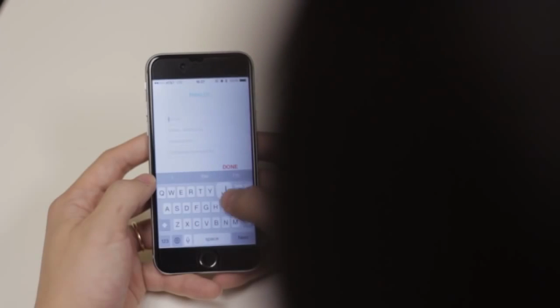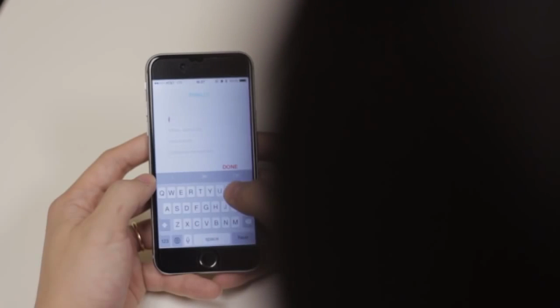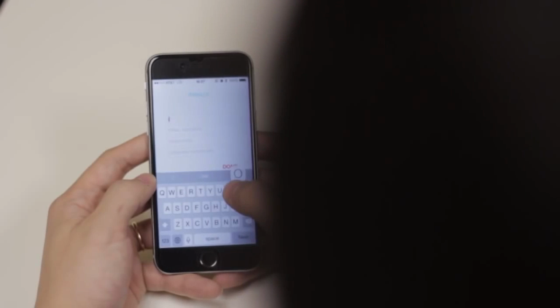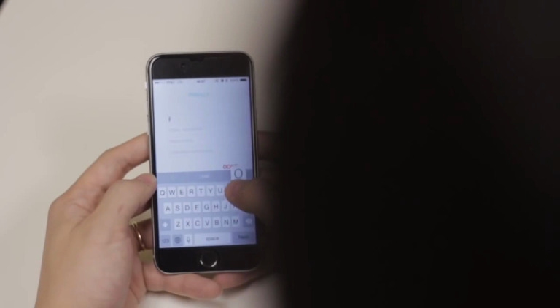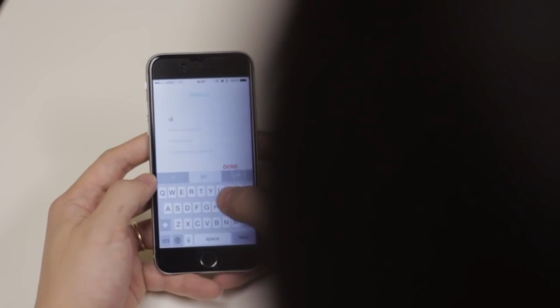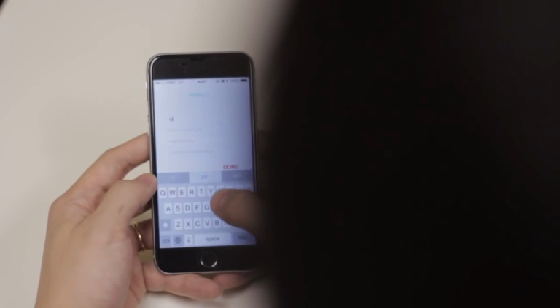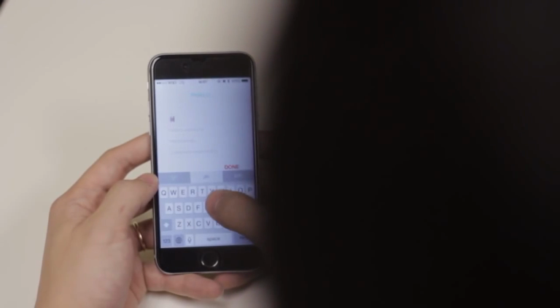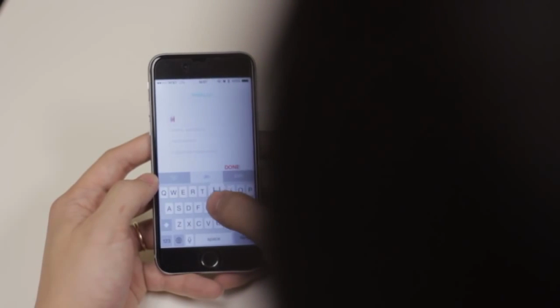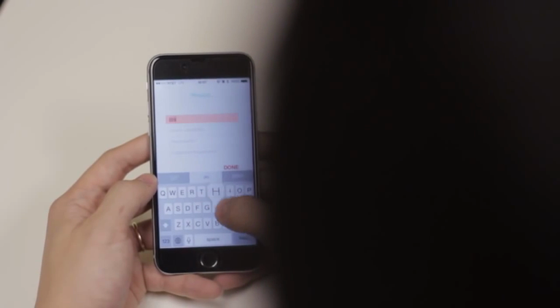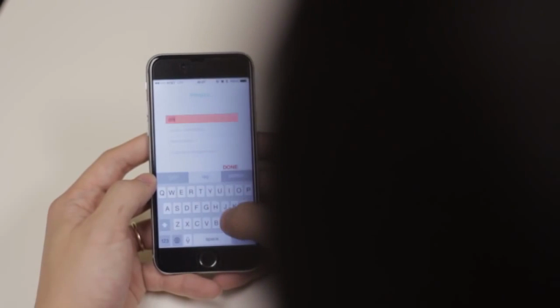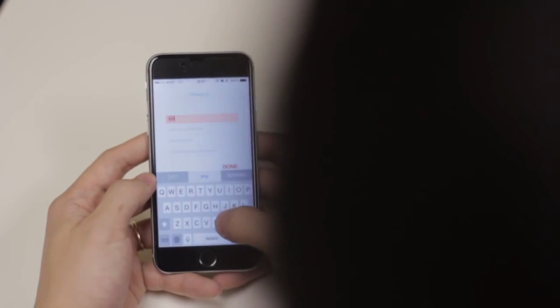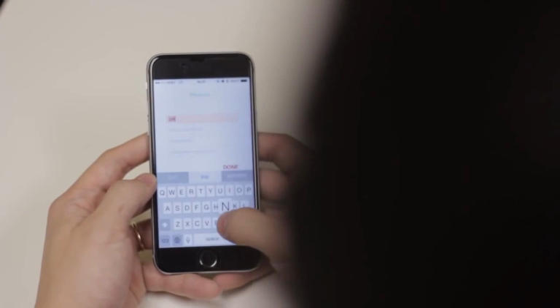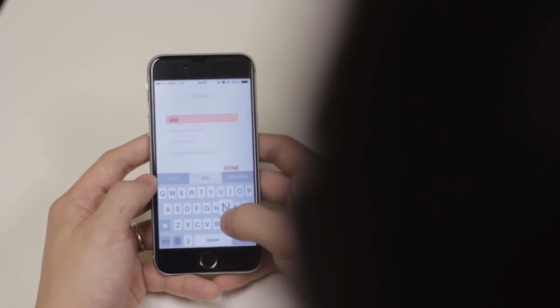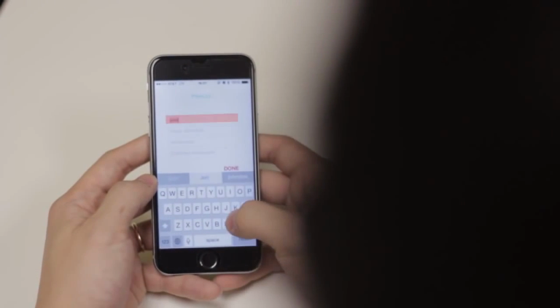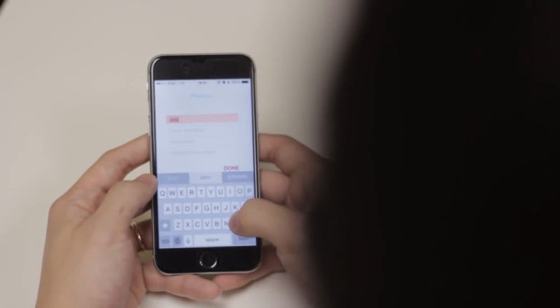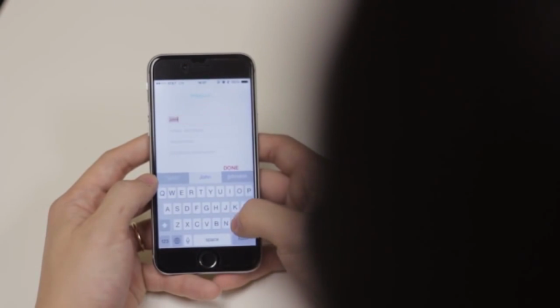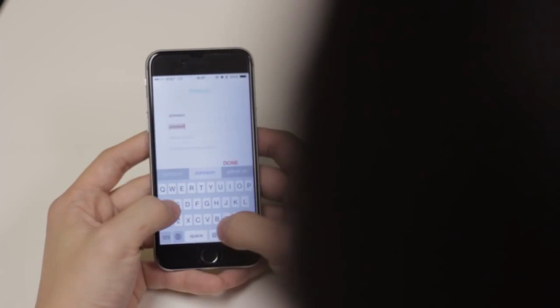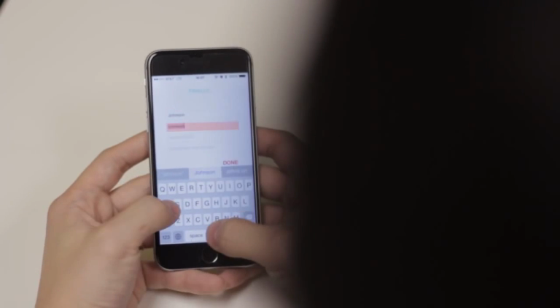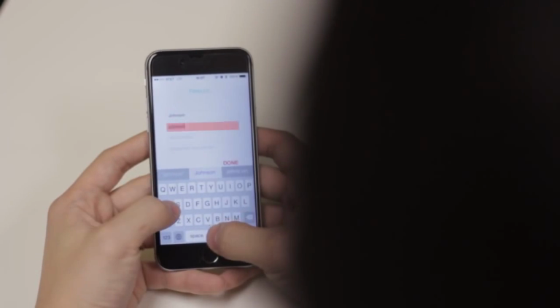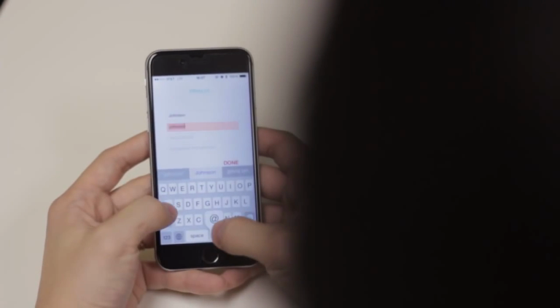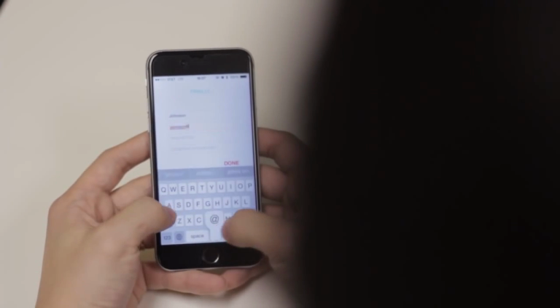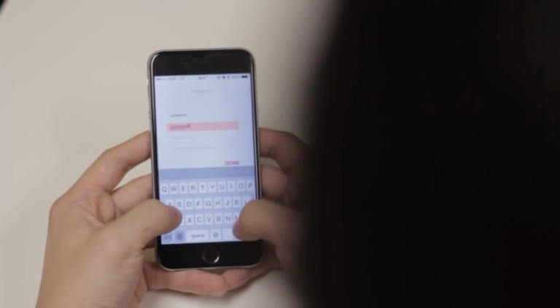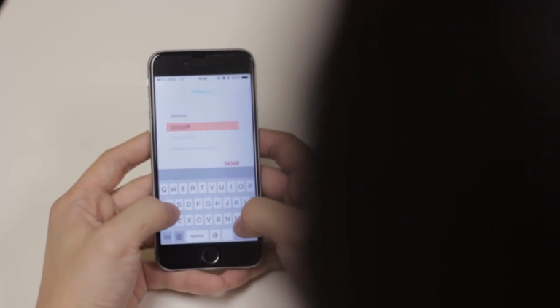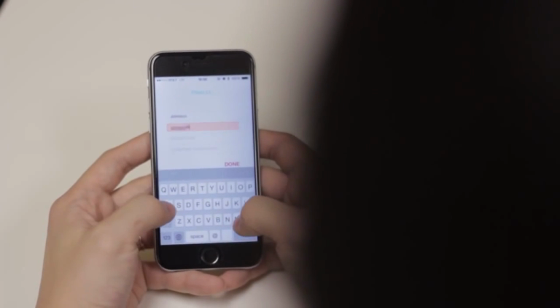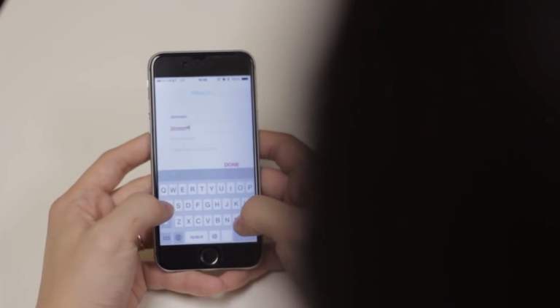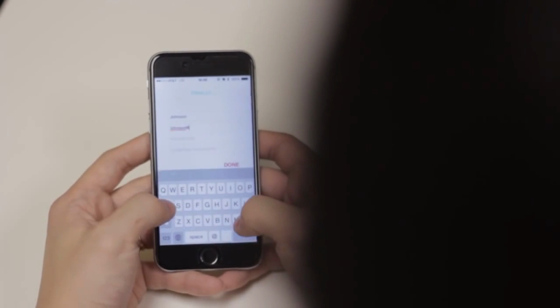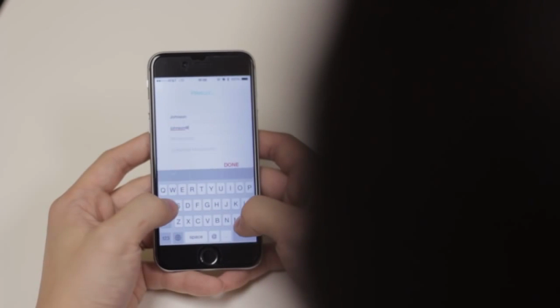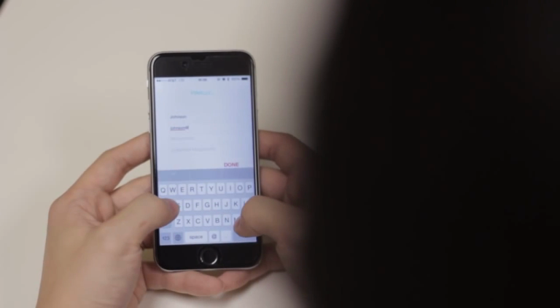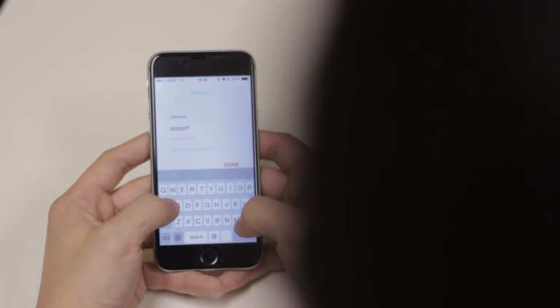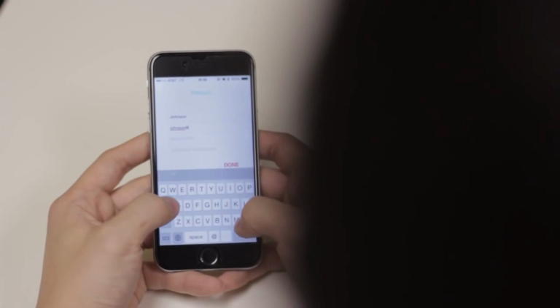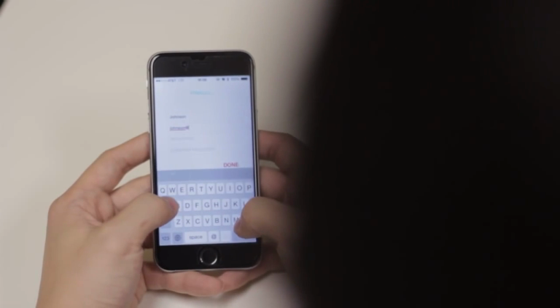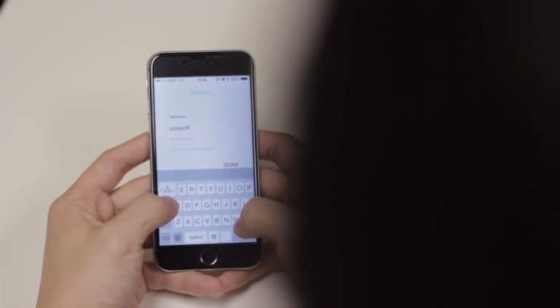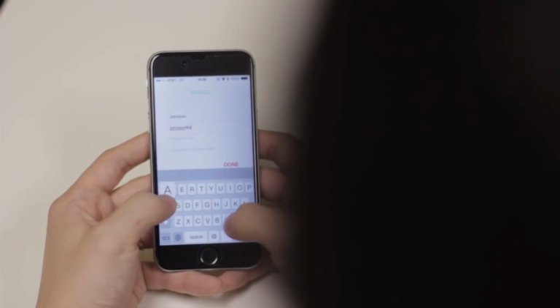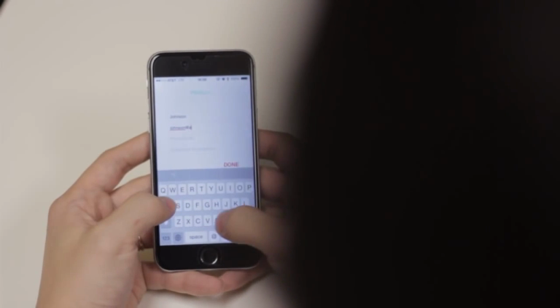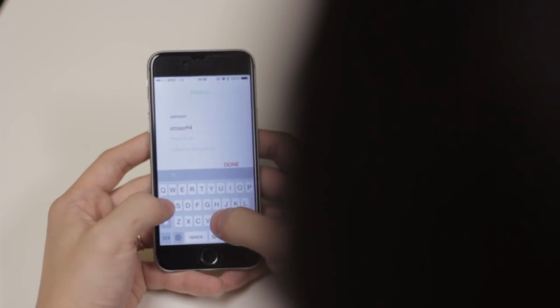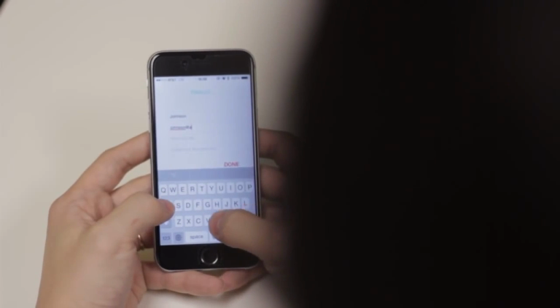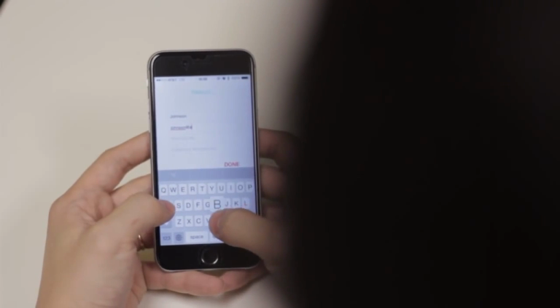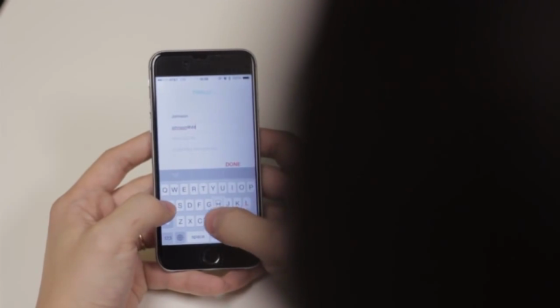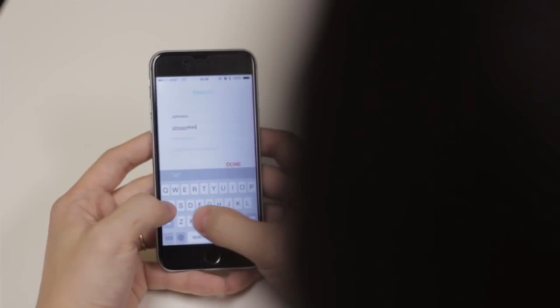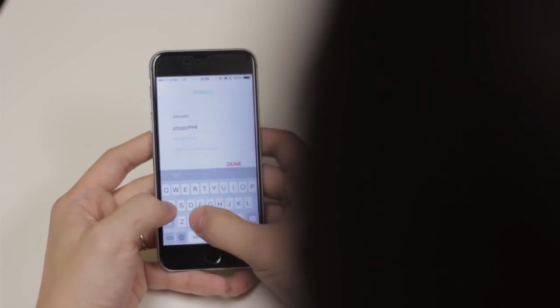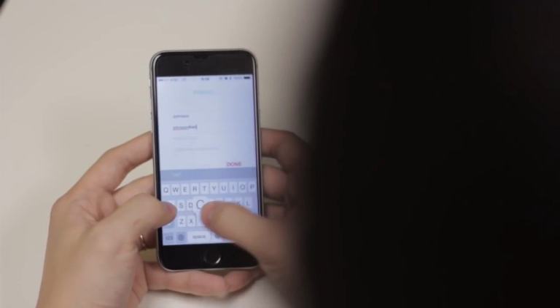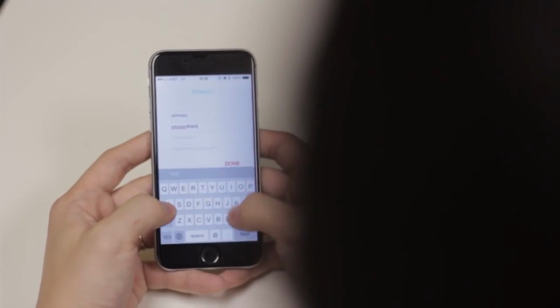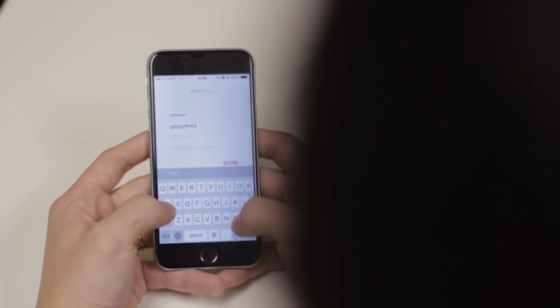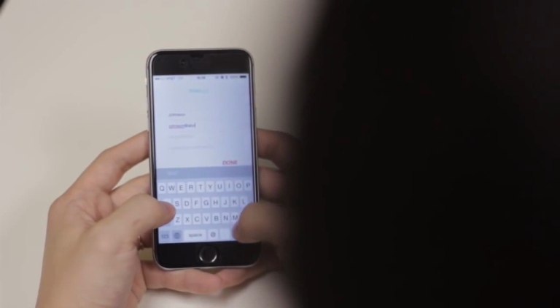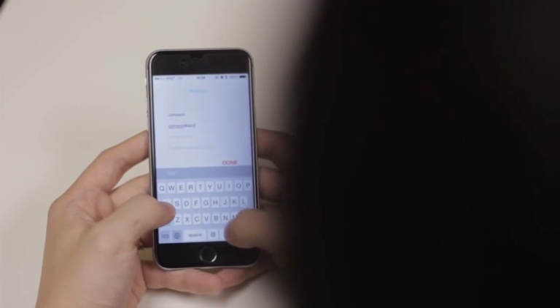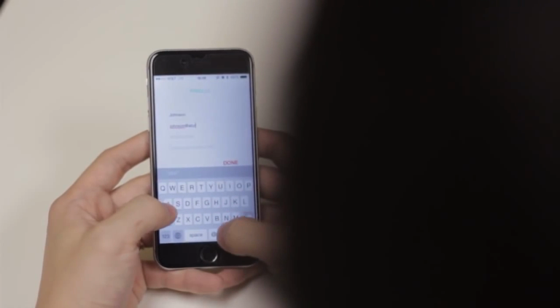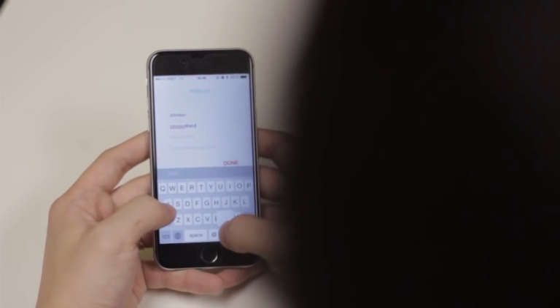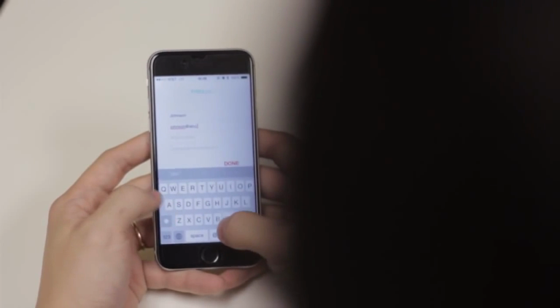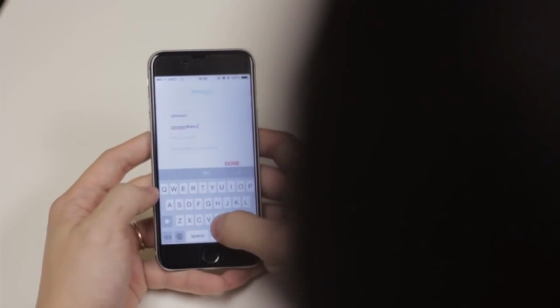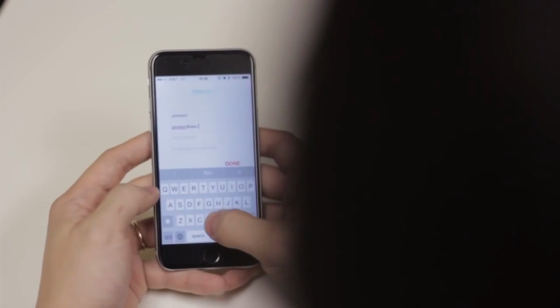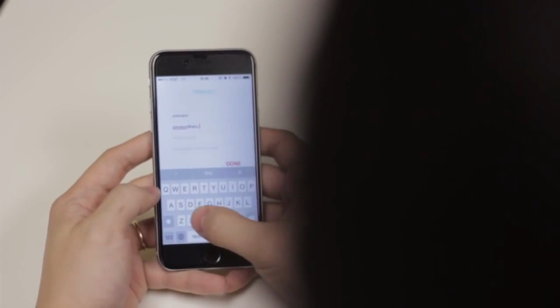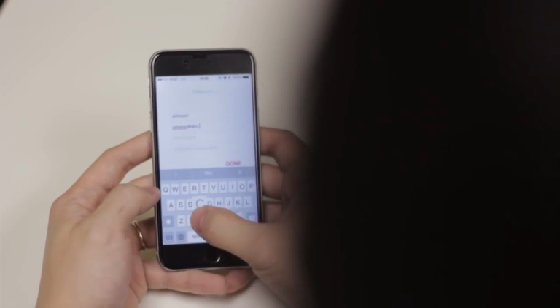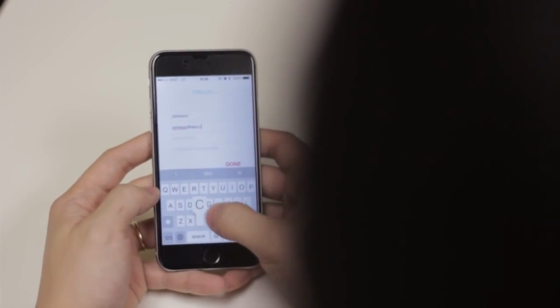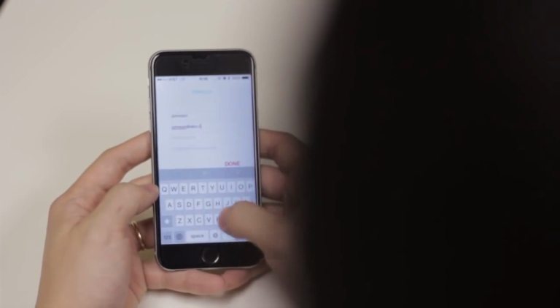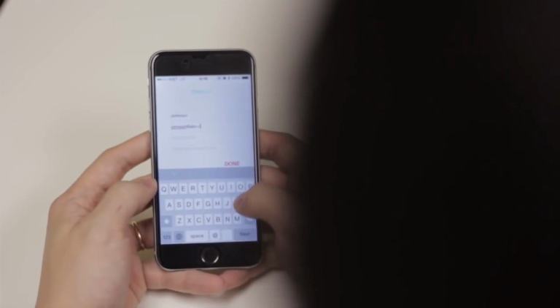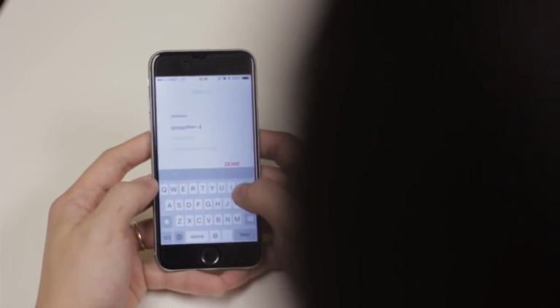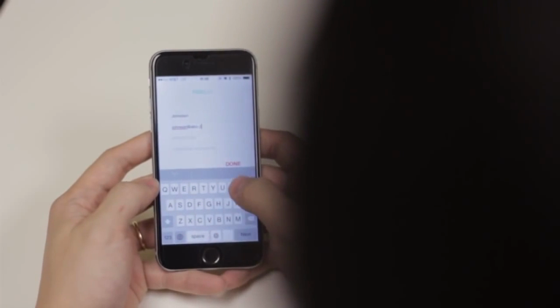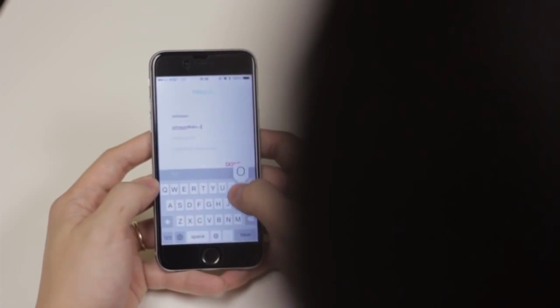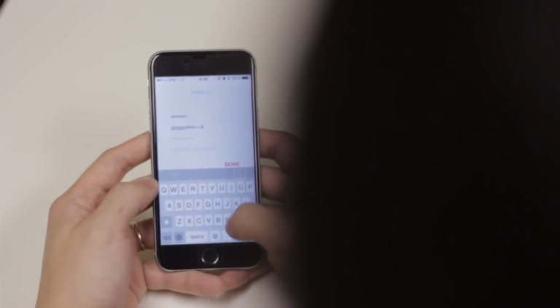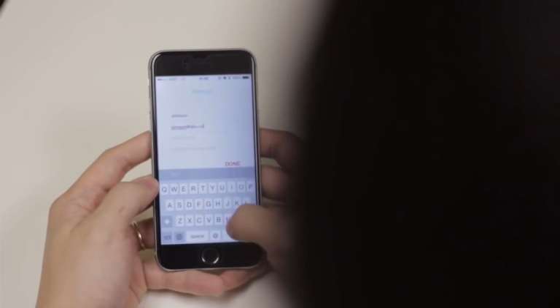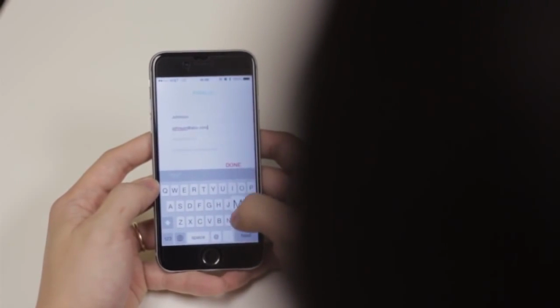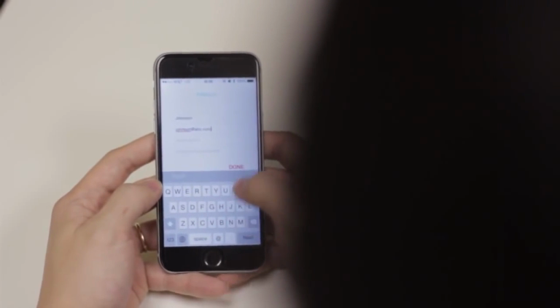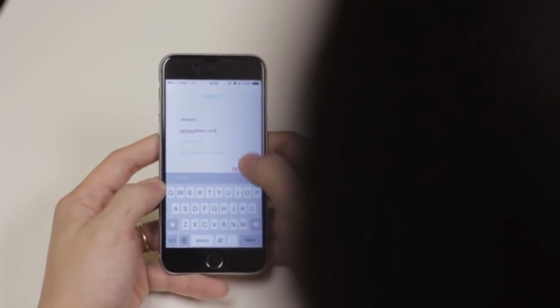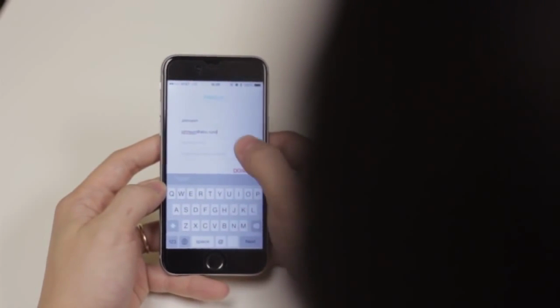Lastly, type in your name and your email address. When troubleshooting, we use your email to contact you, so make sure it works.